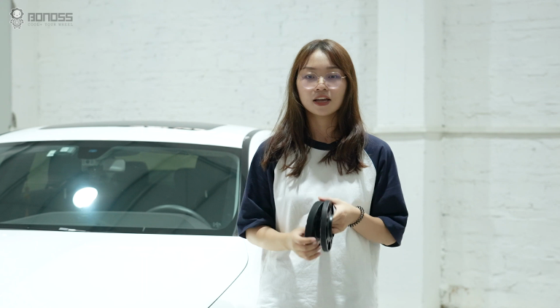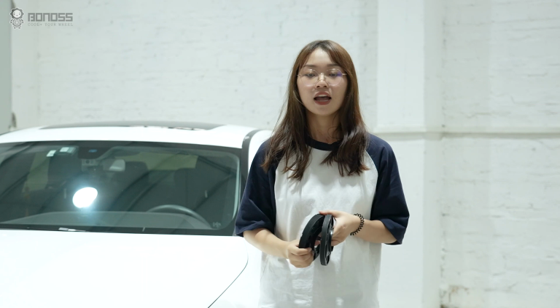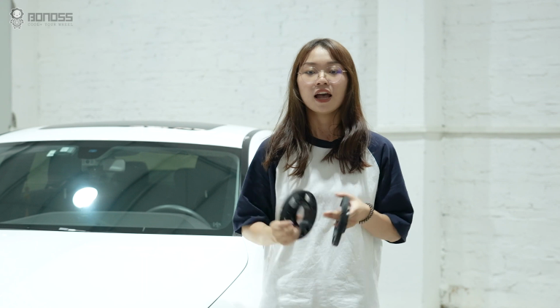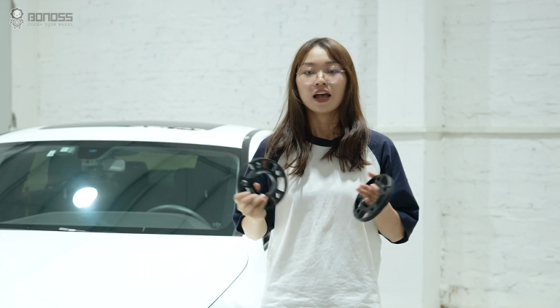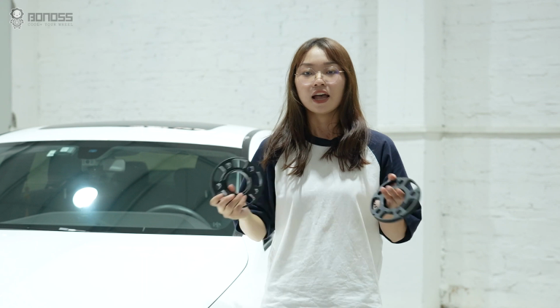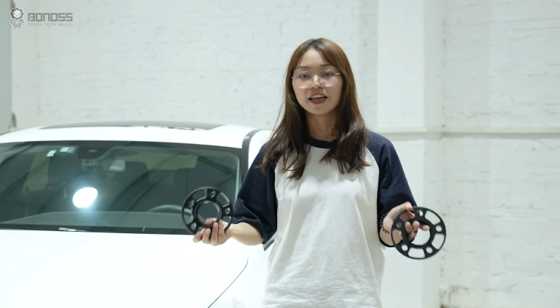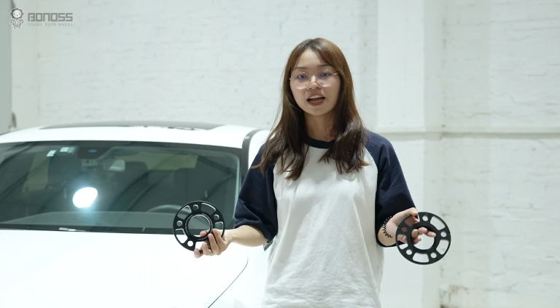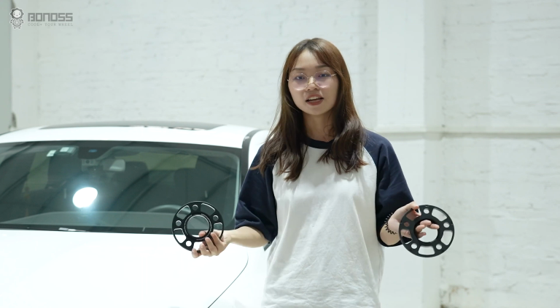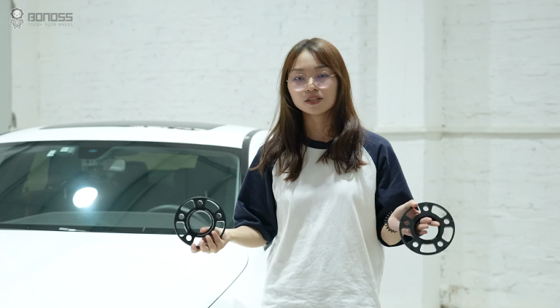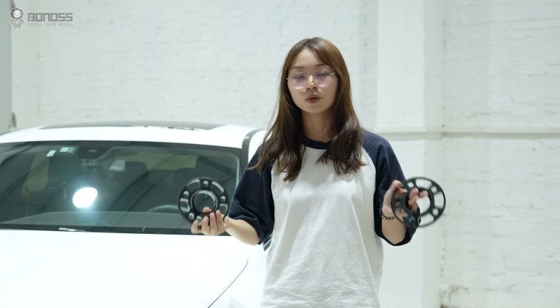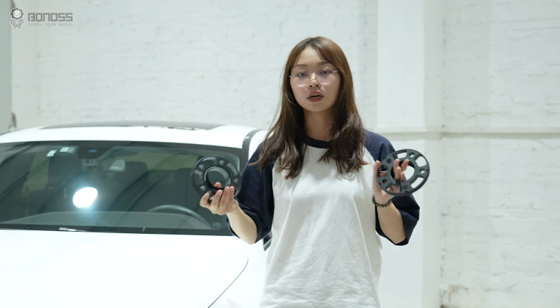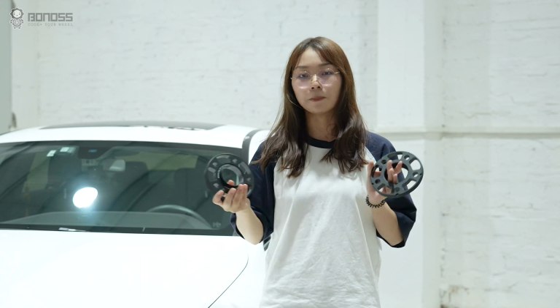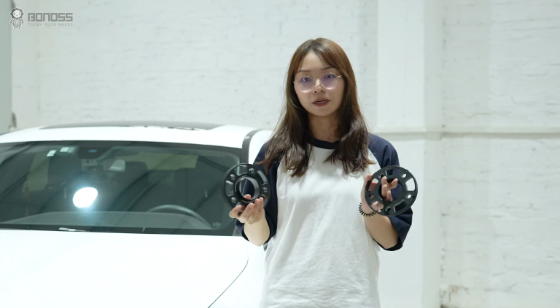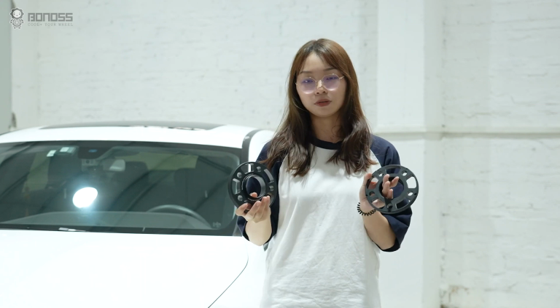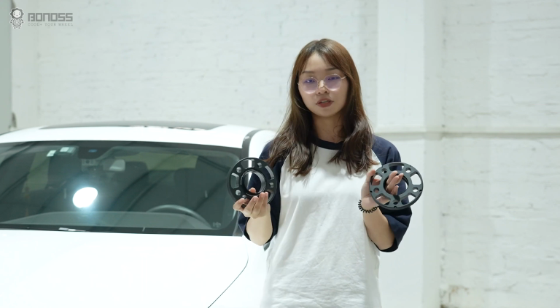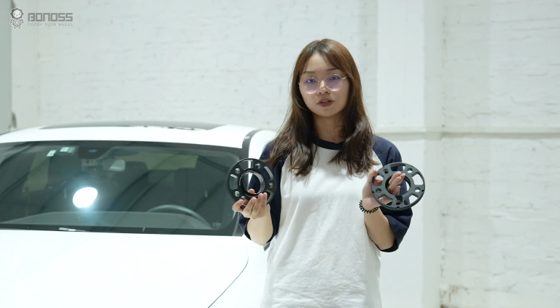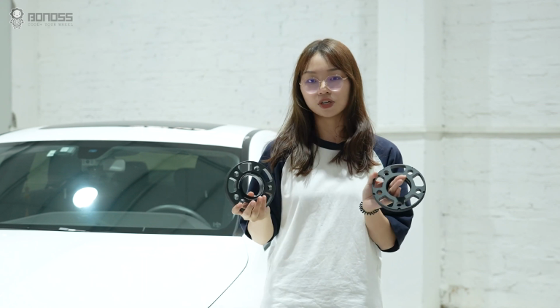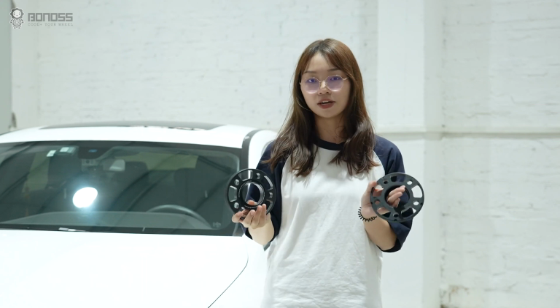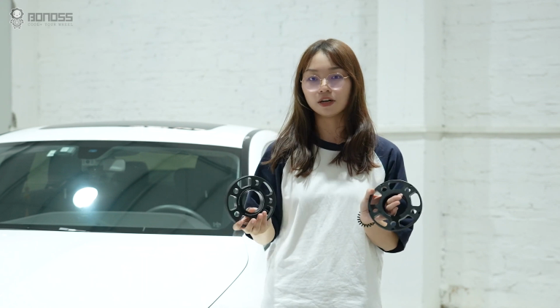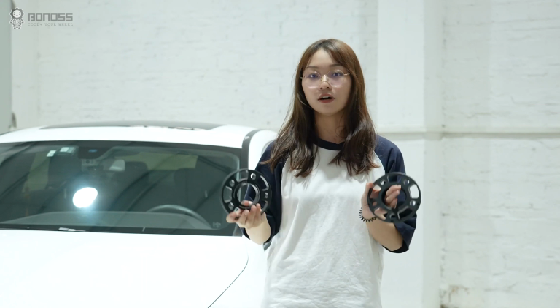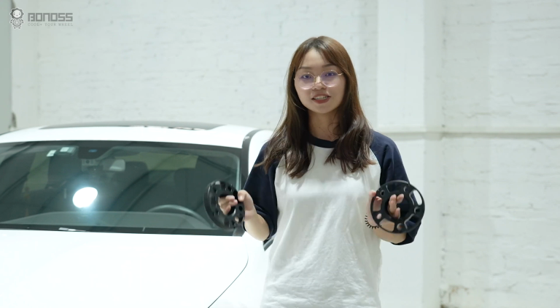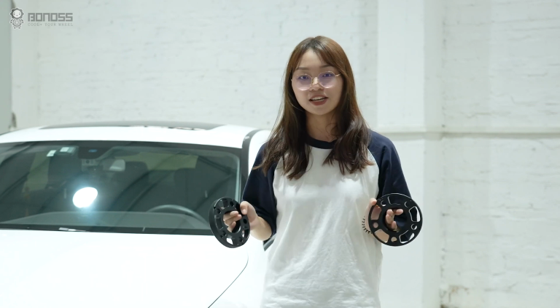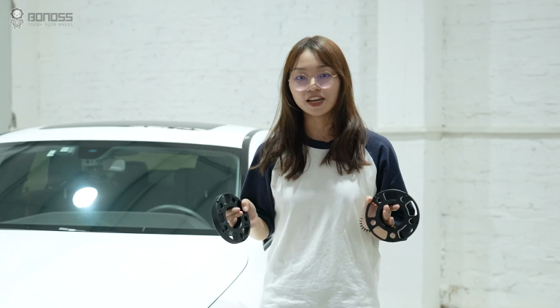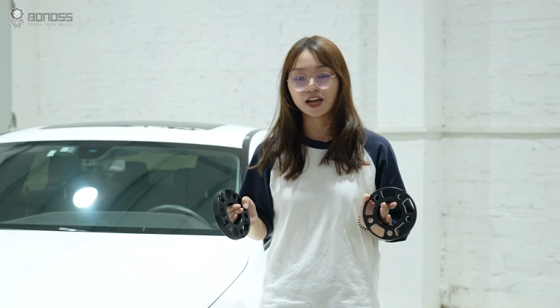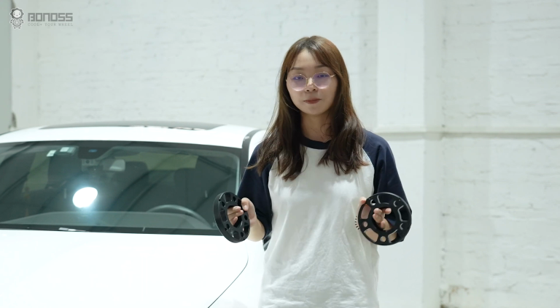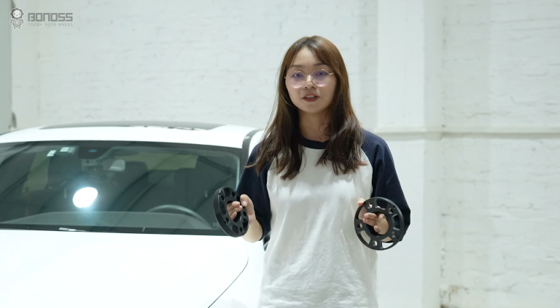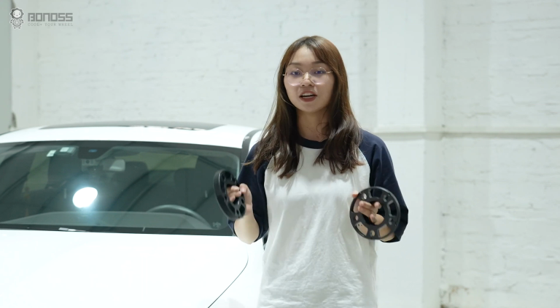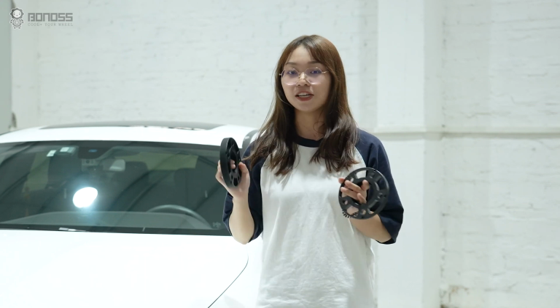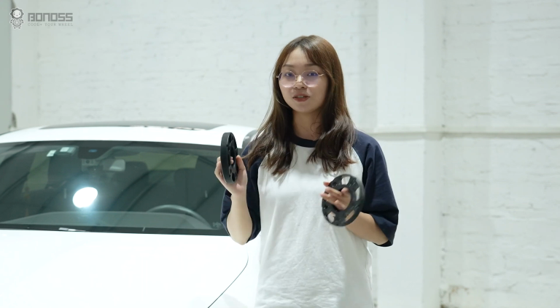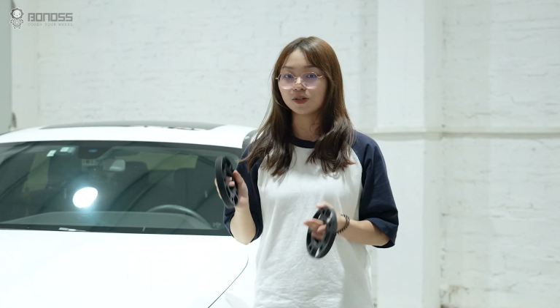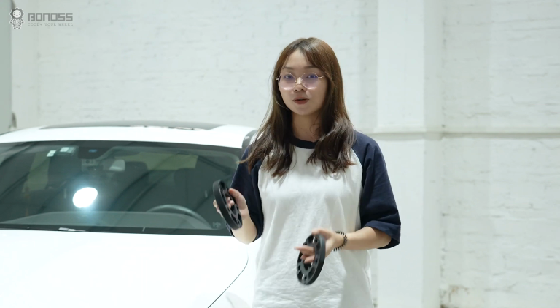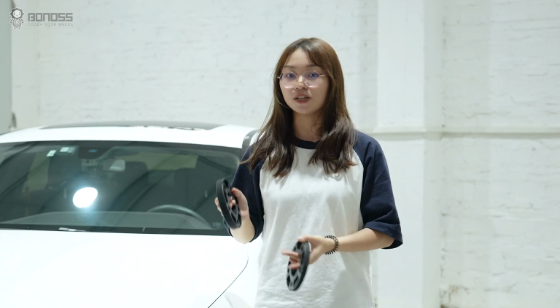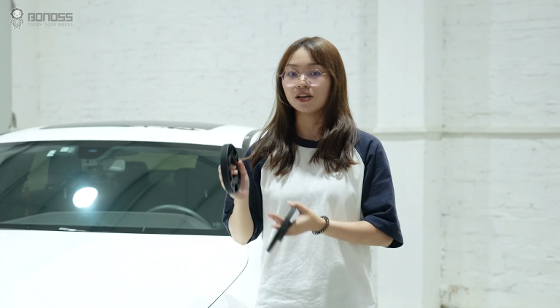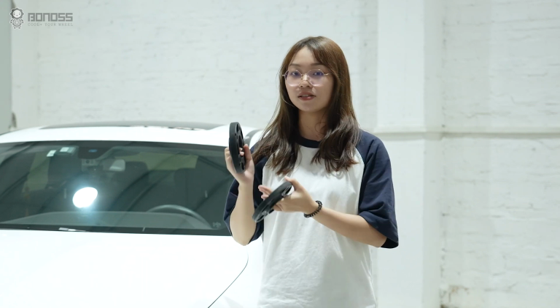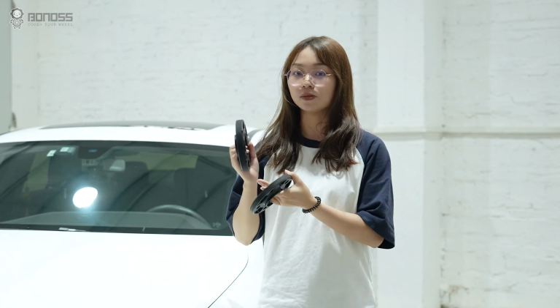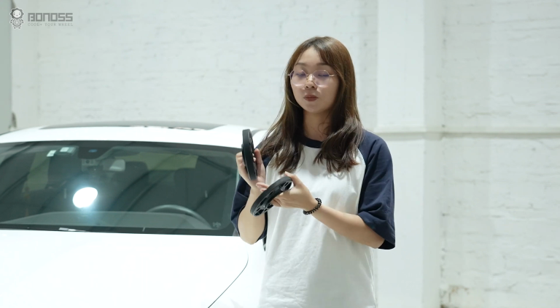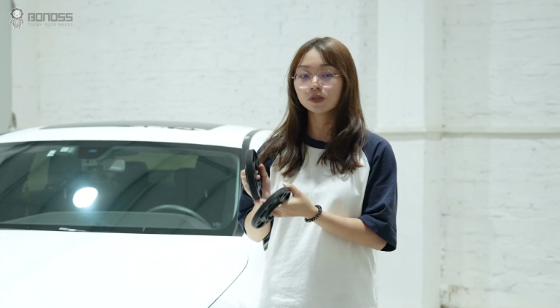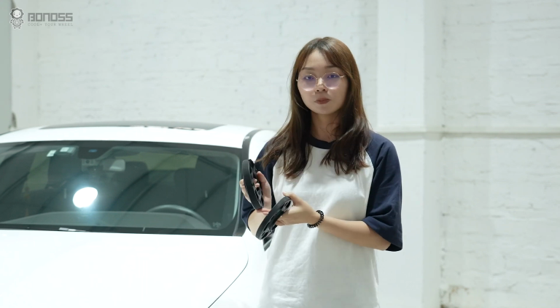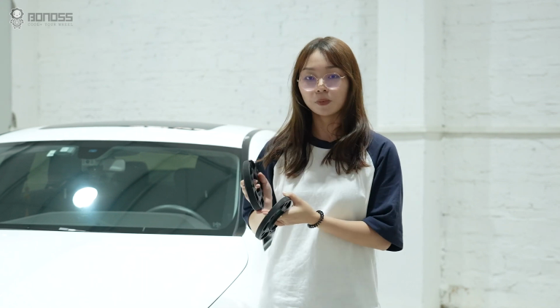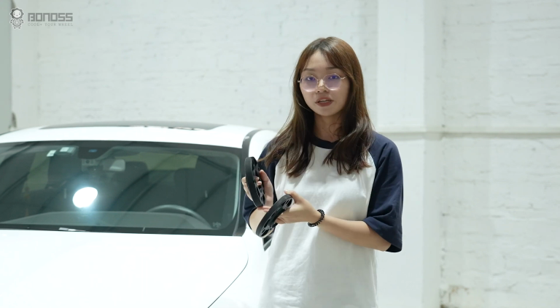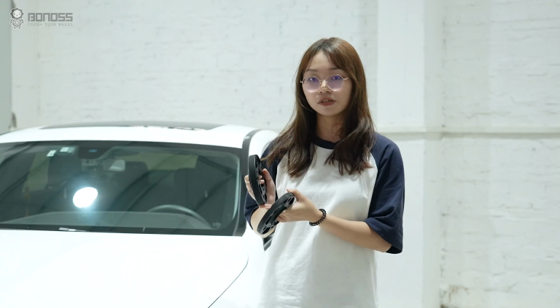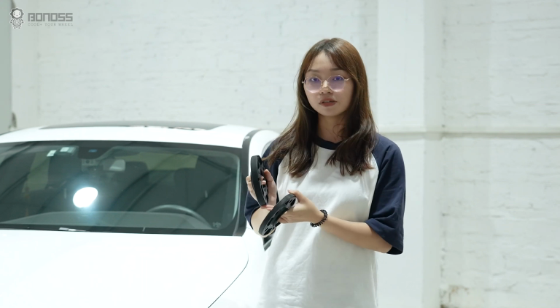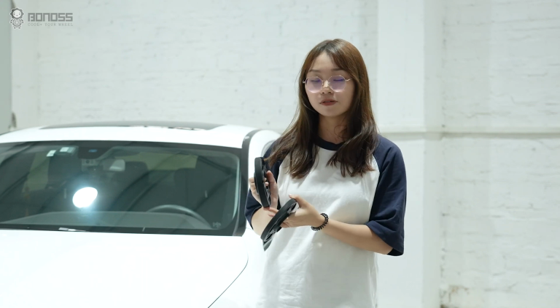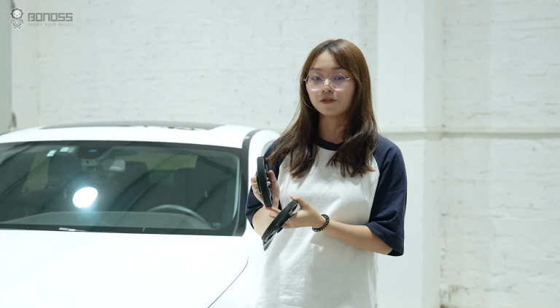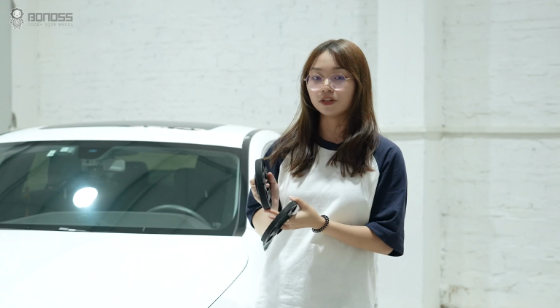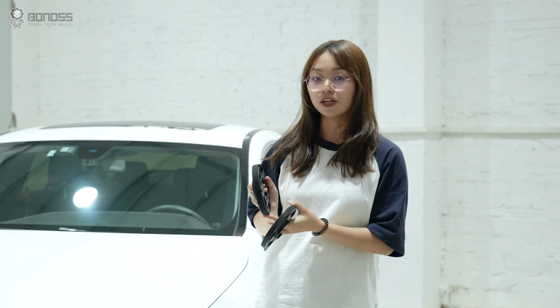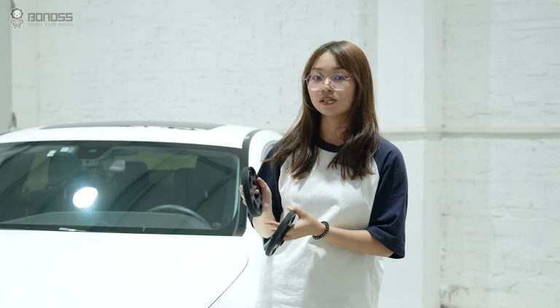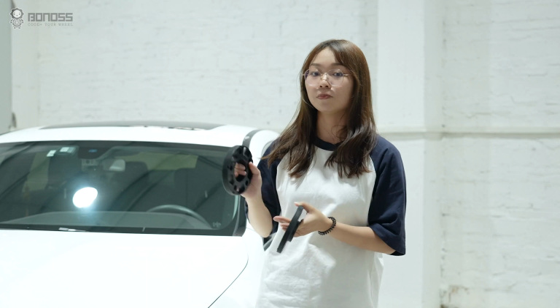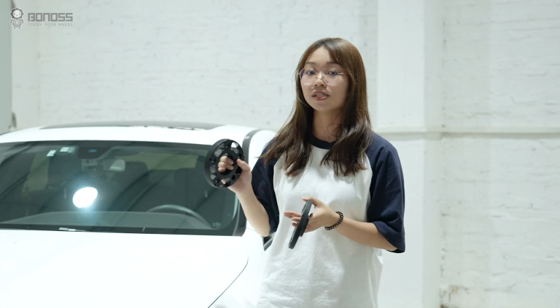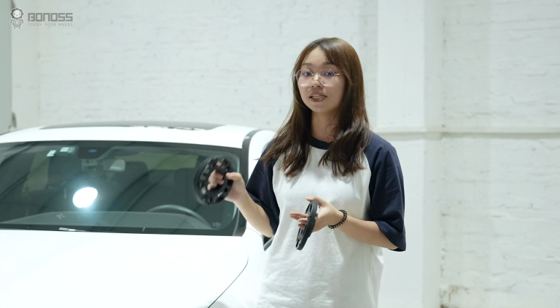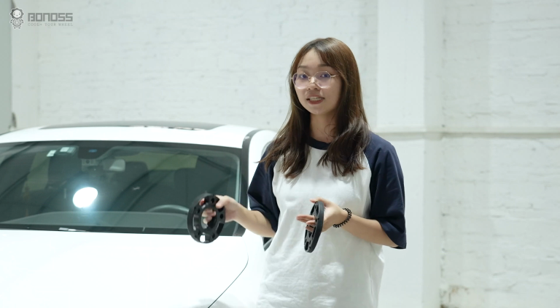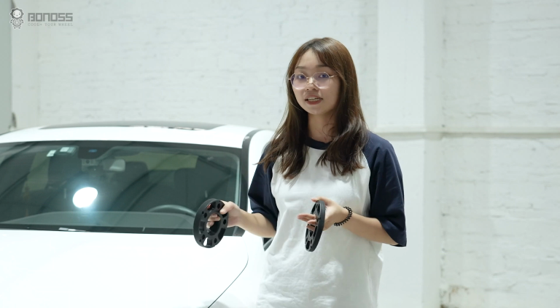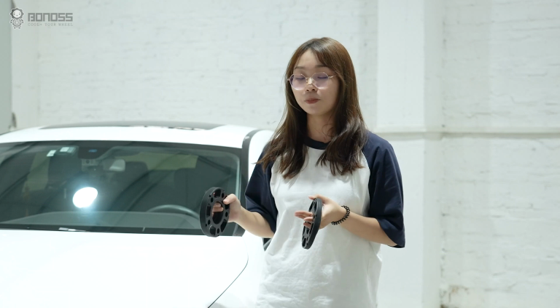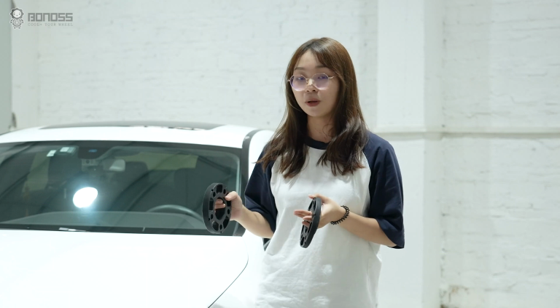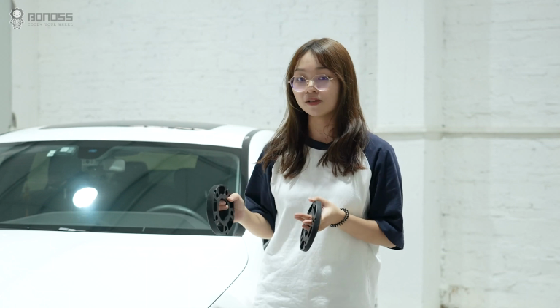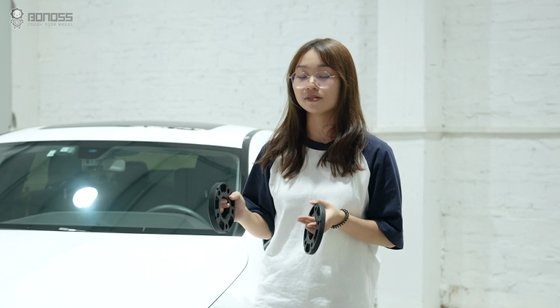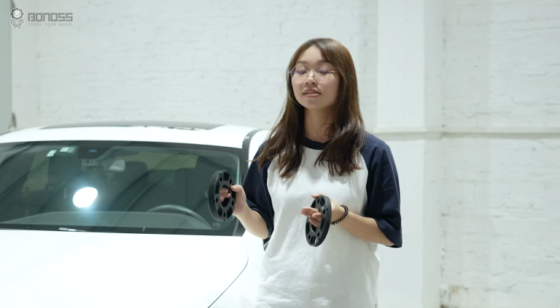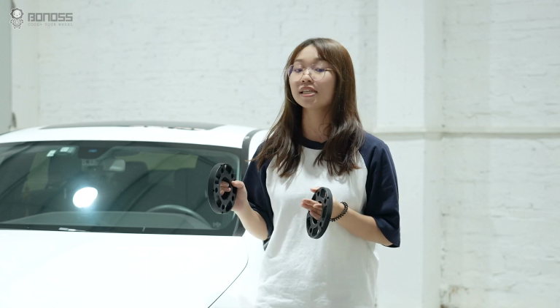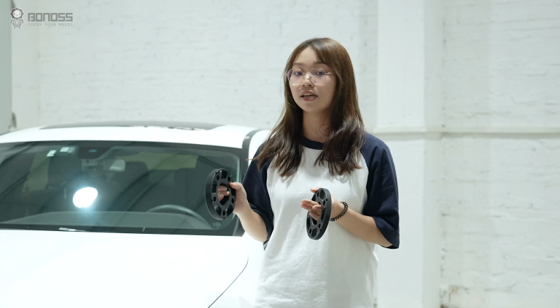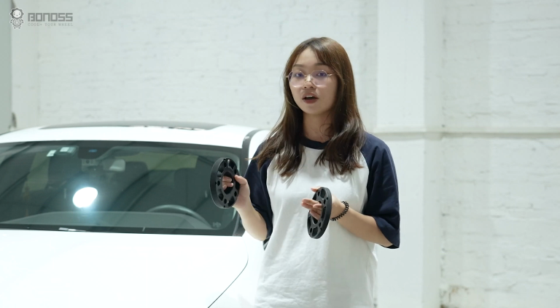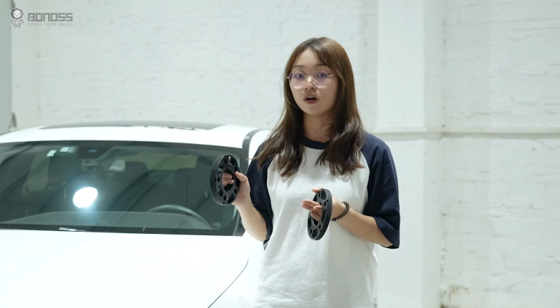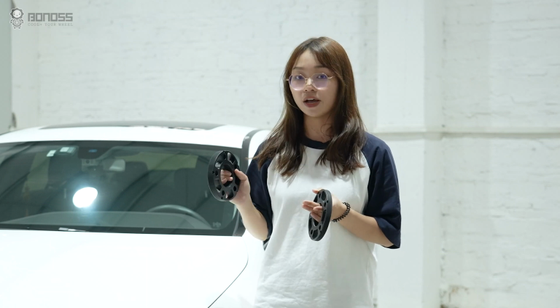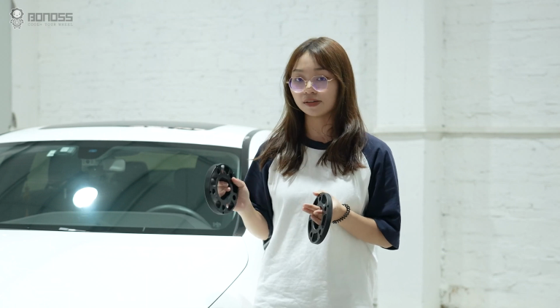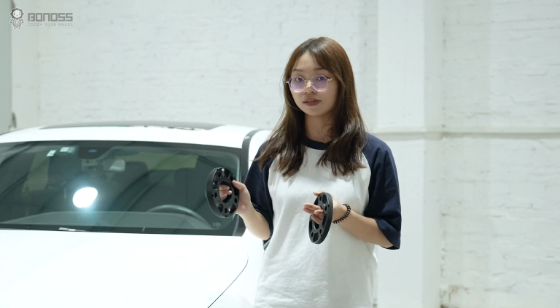Hey guys, welcome back to the channel. Today I'm gonna install these wheel spacers for this Mercedes-Benz CLS.